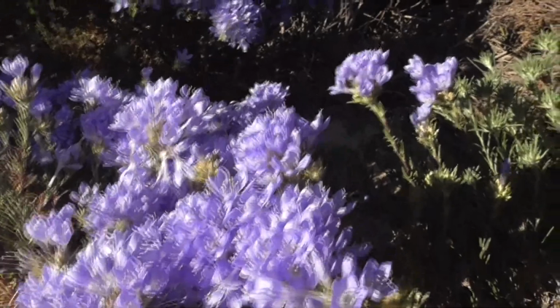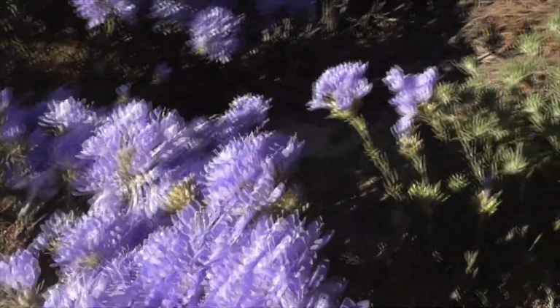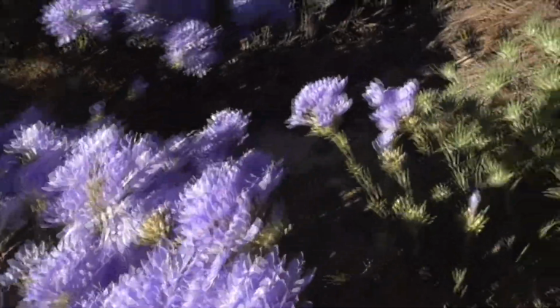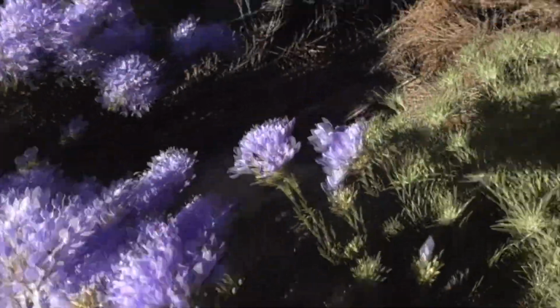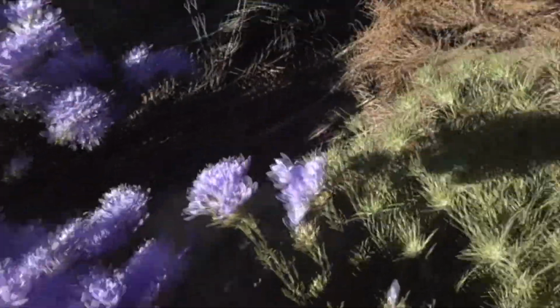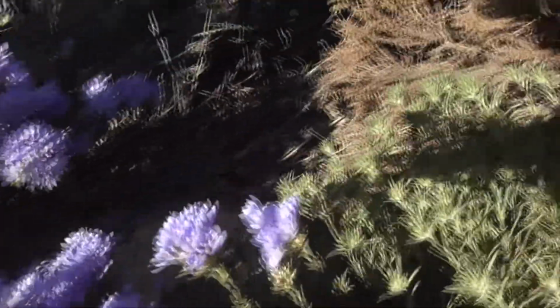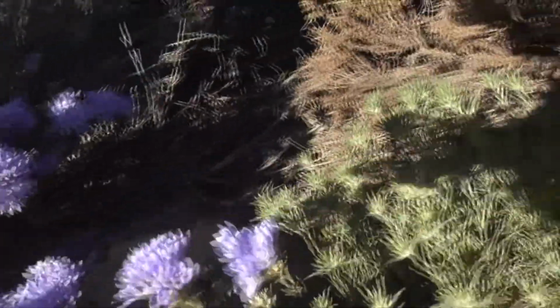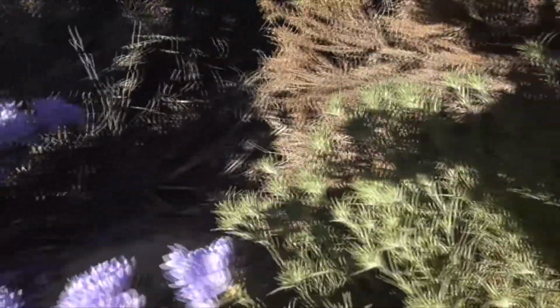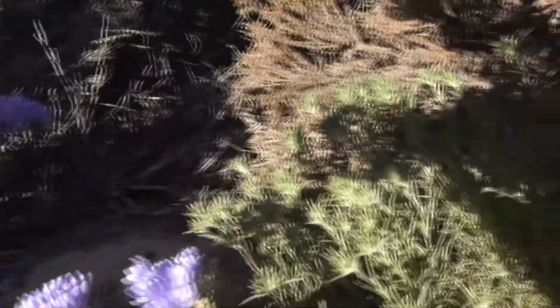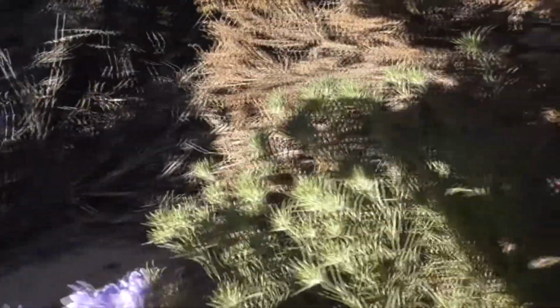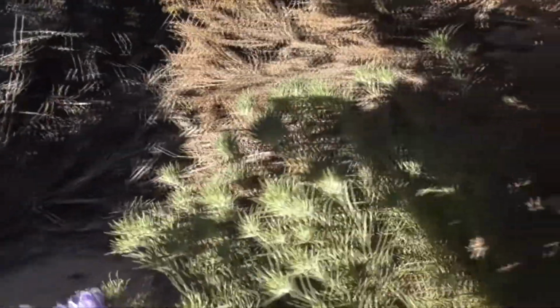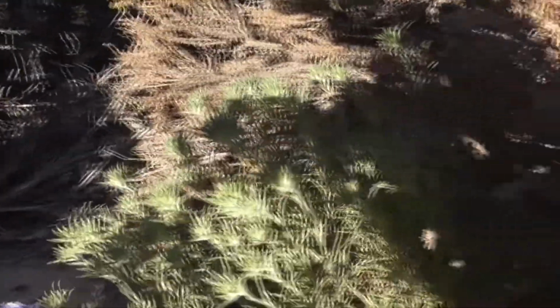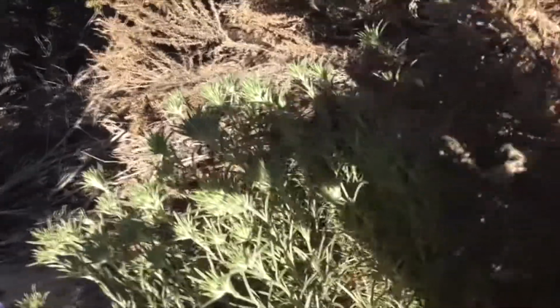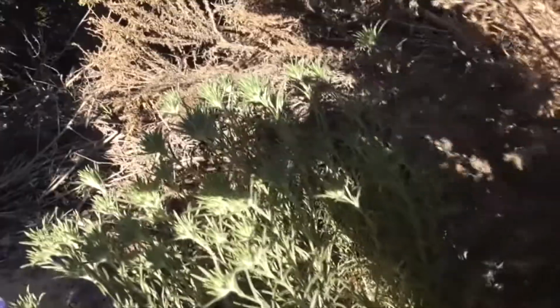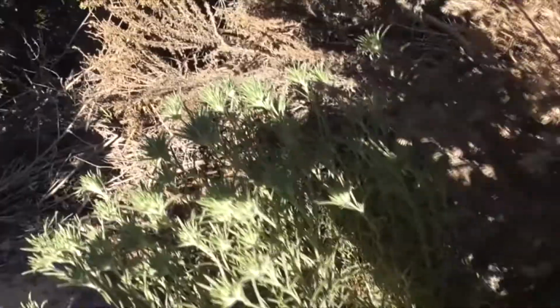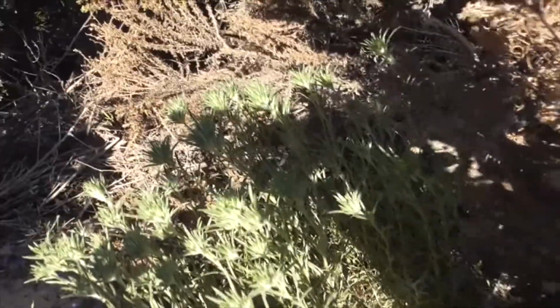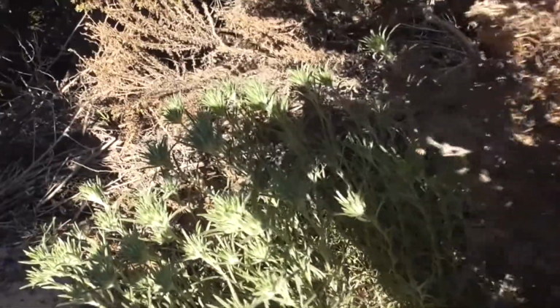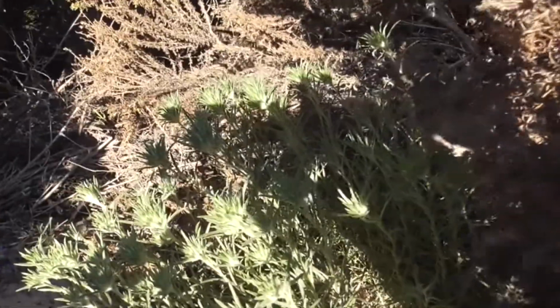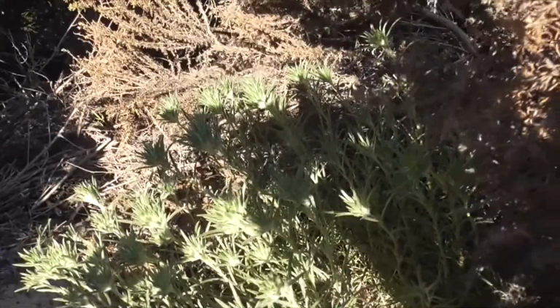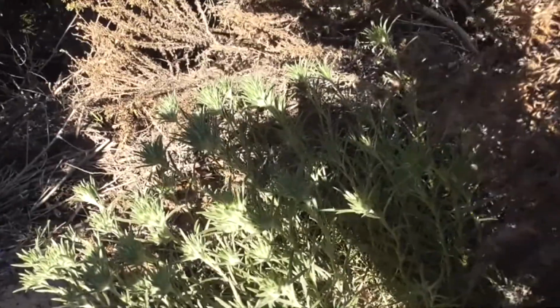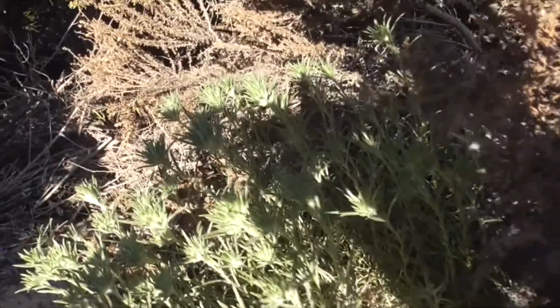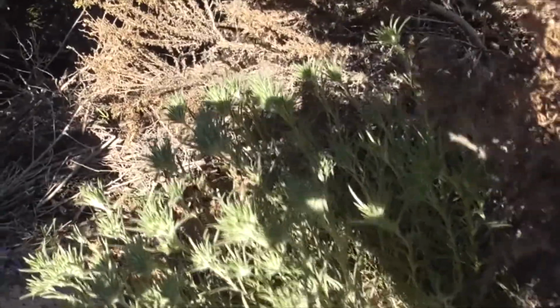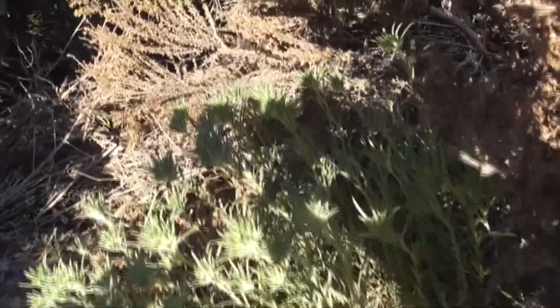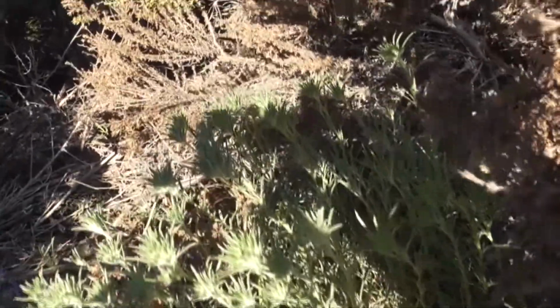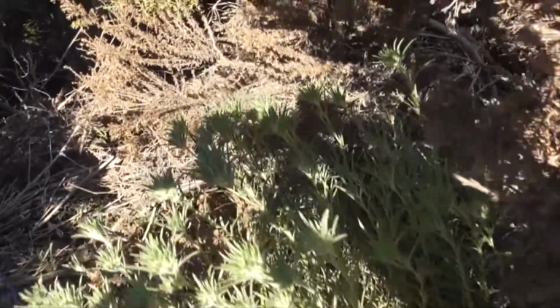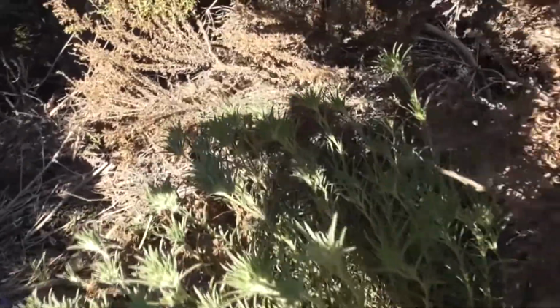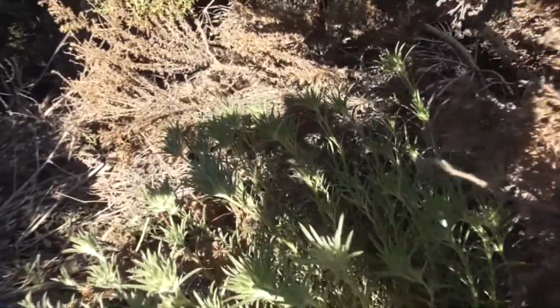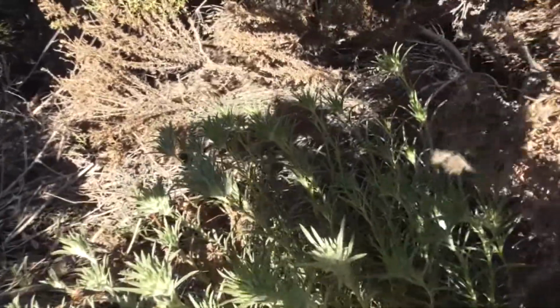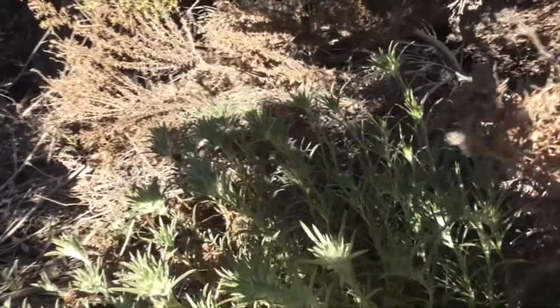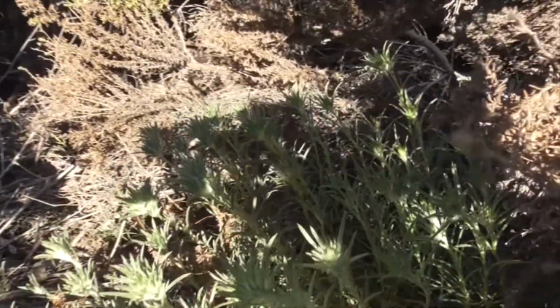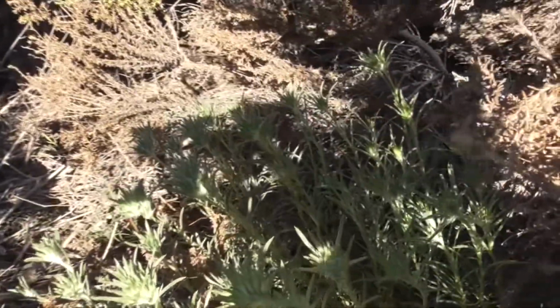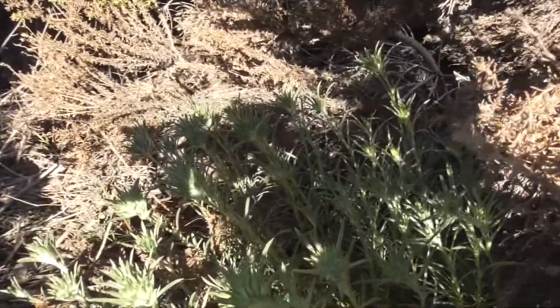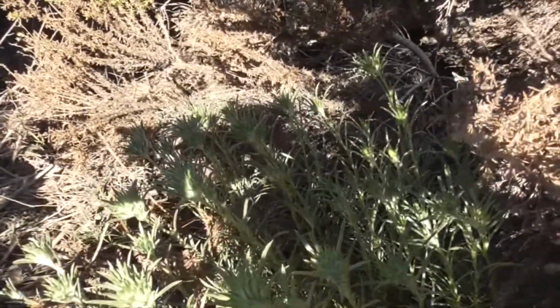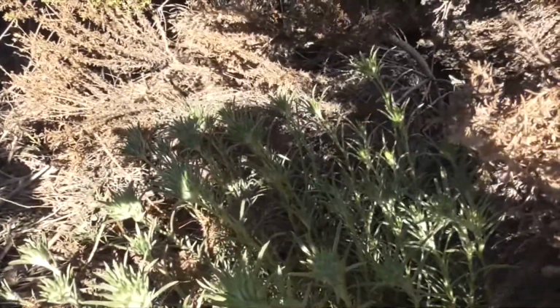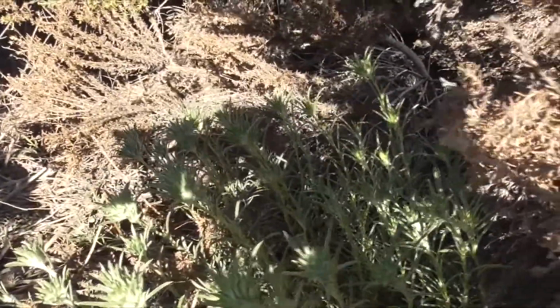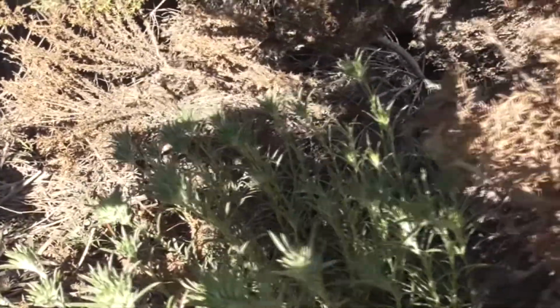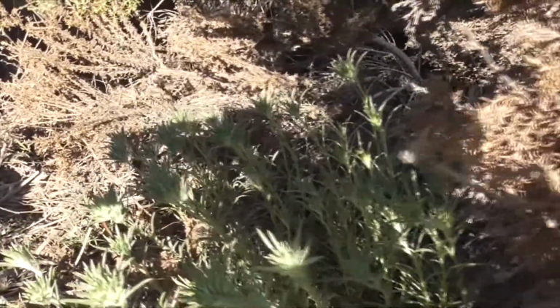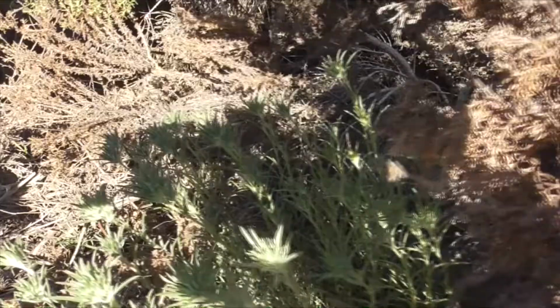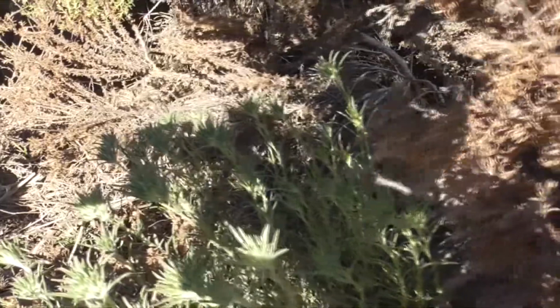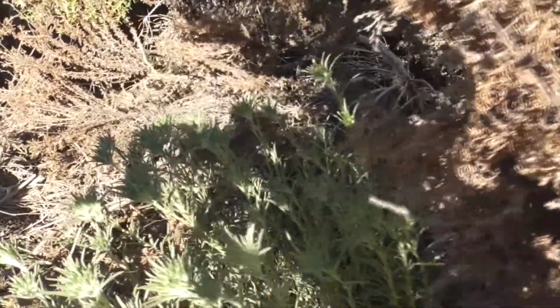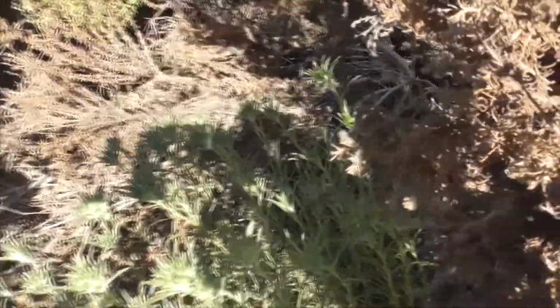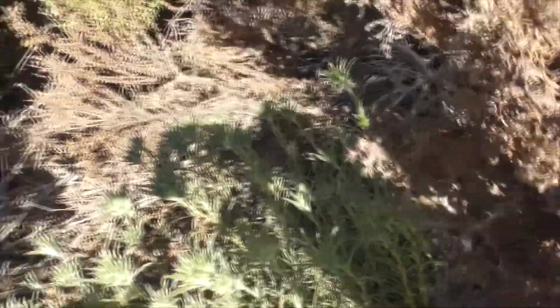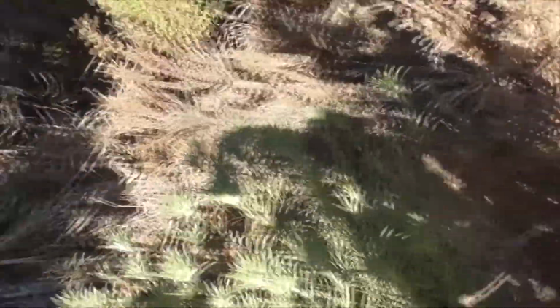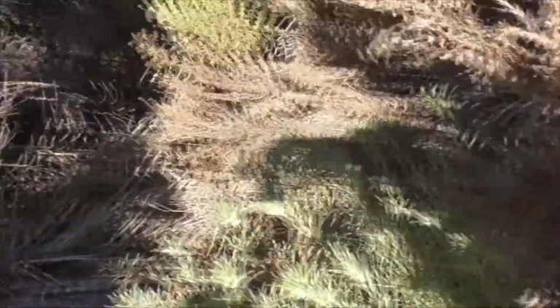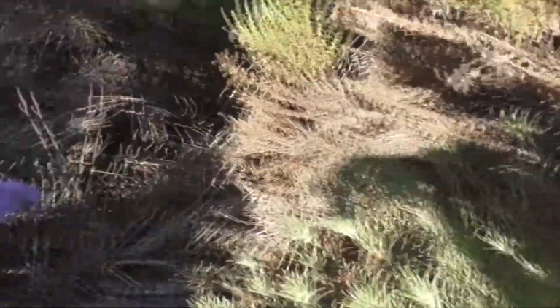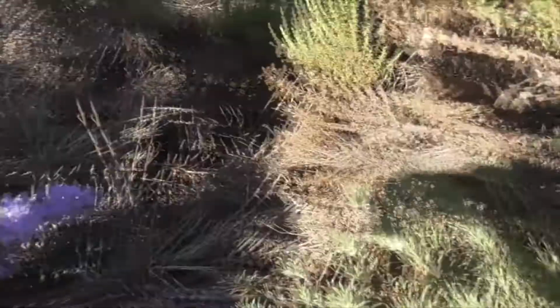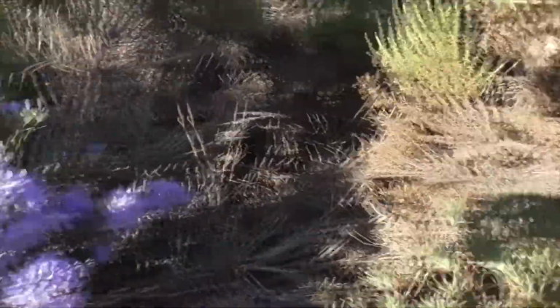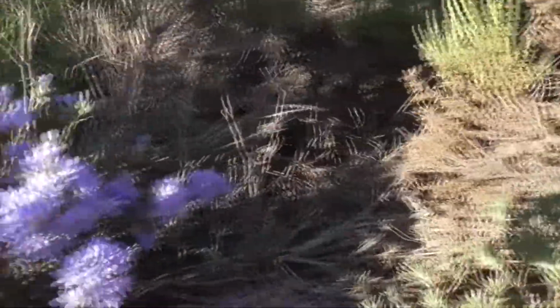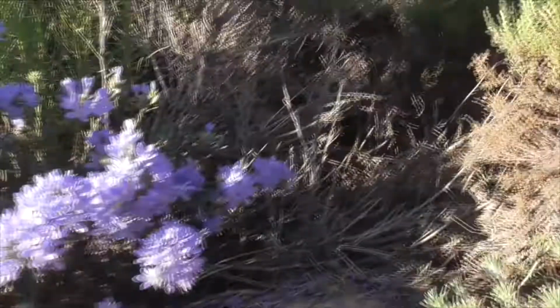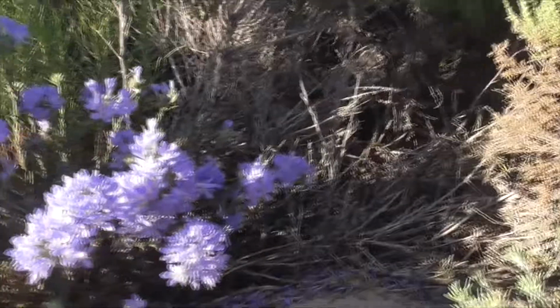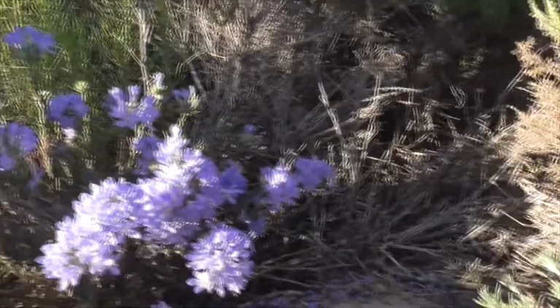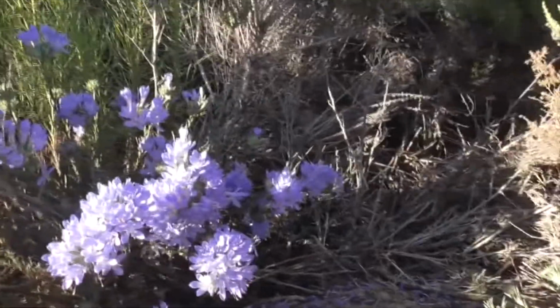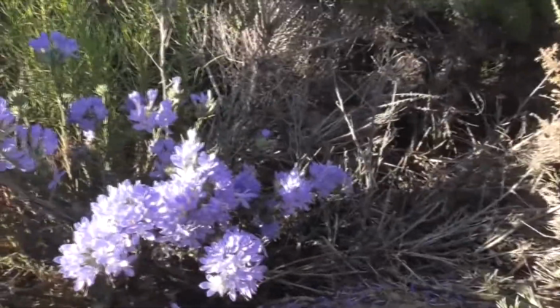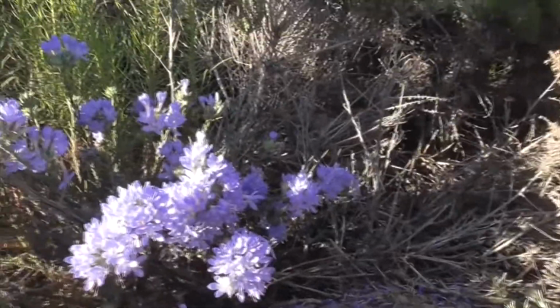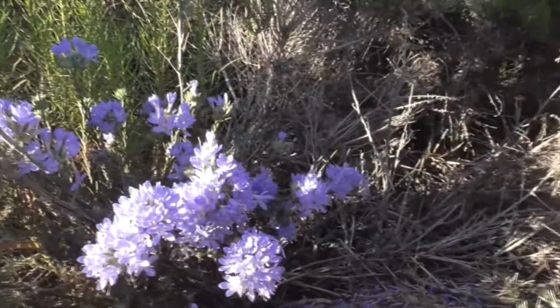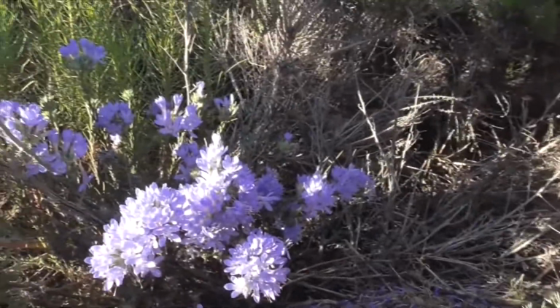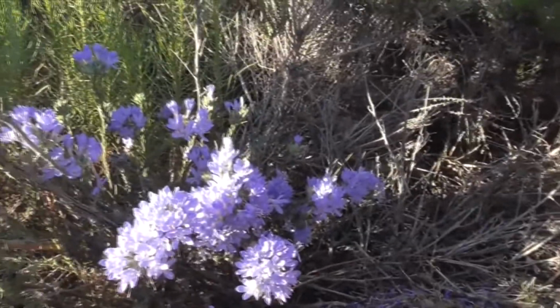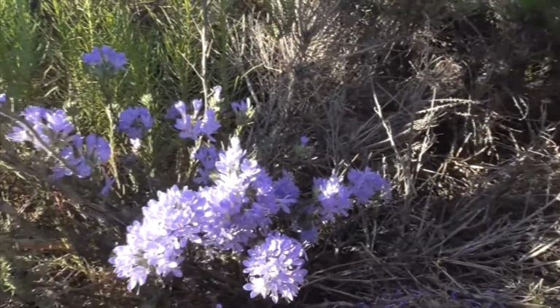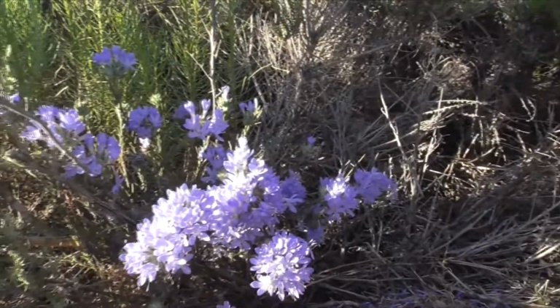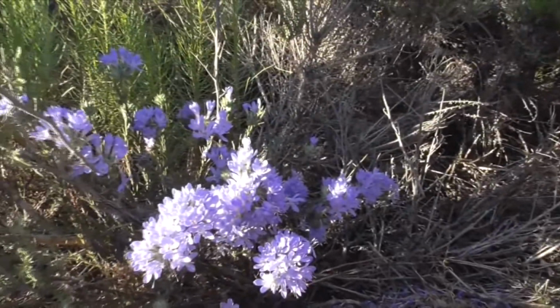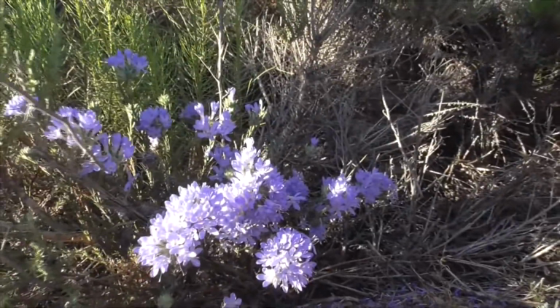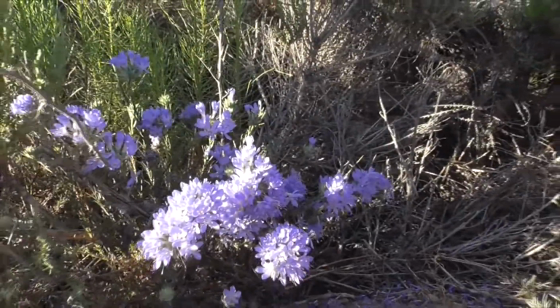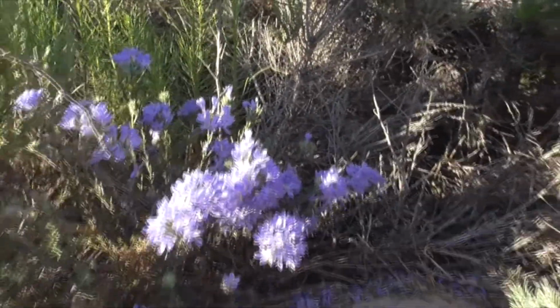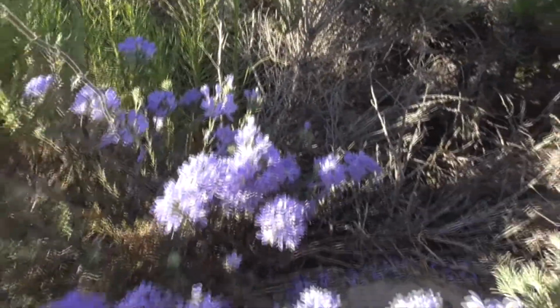And here he is before he's in bloom. This guy's going to bloom into these really pretty flowers.